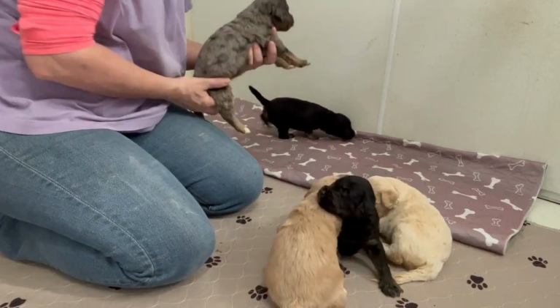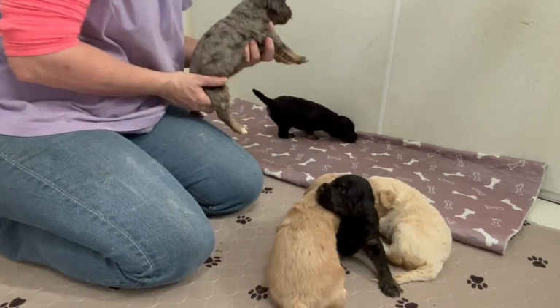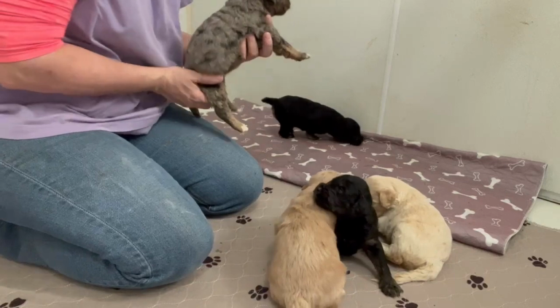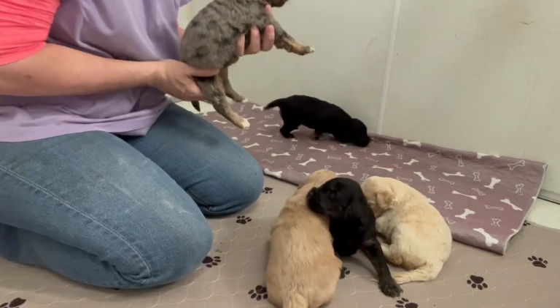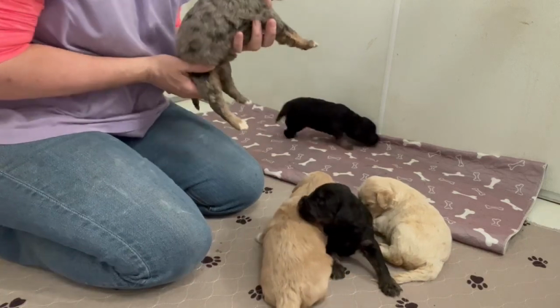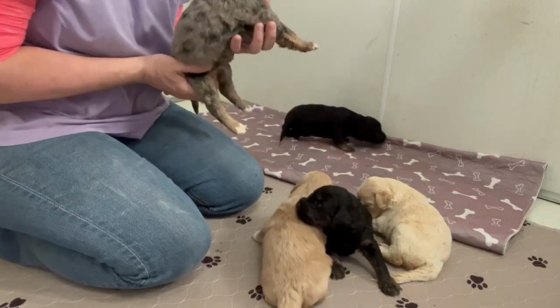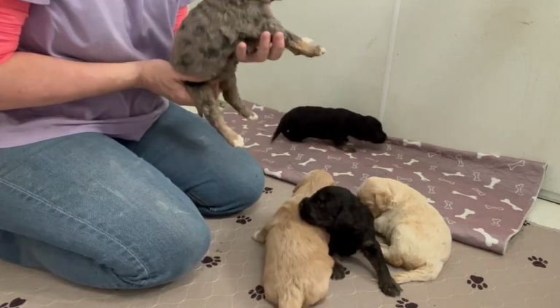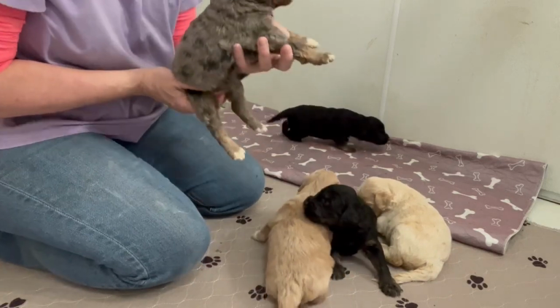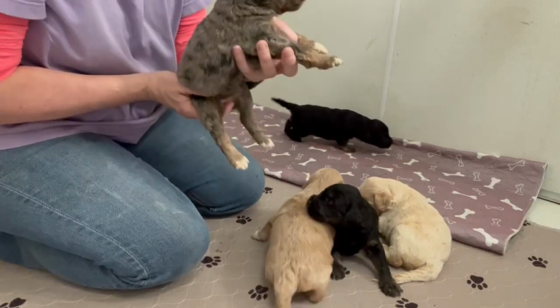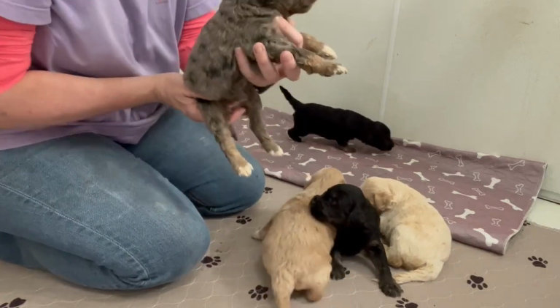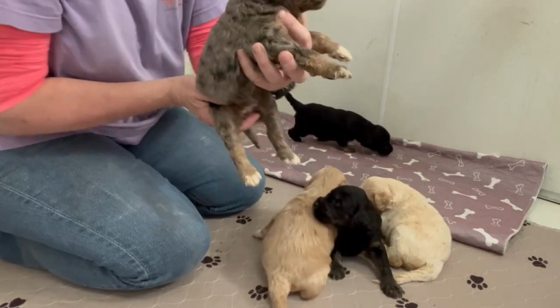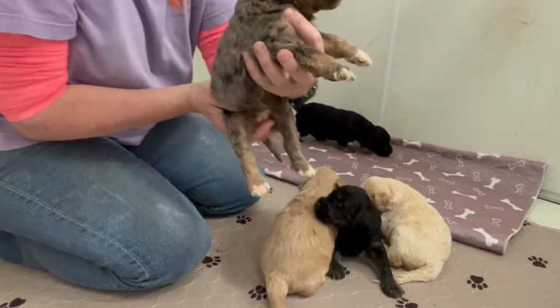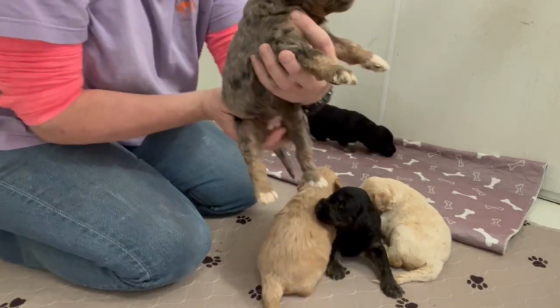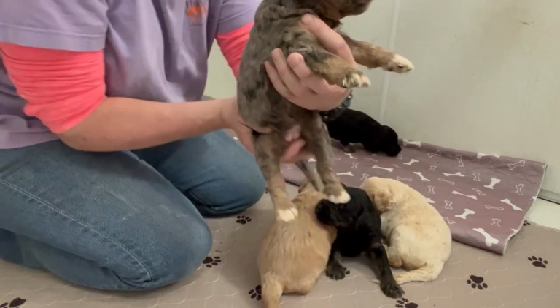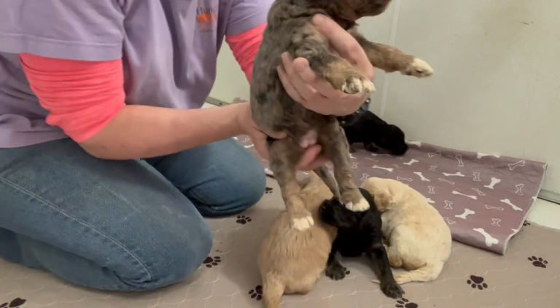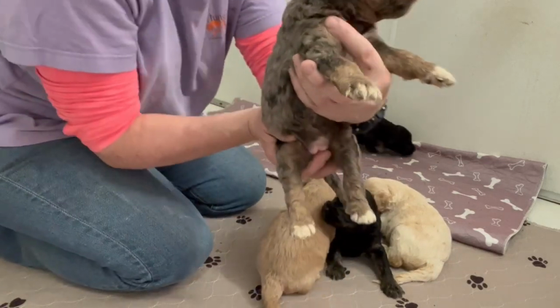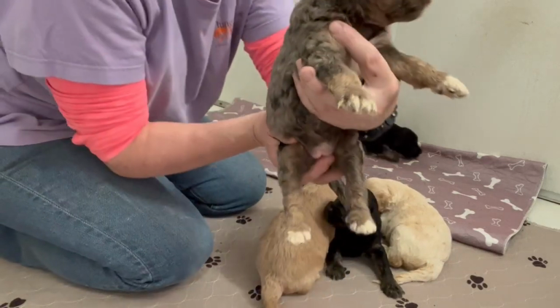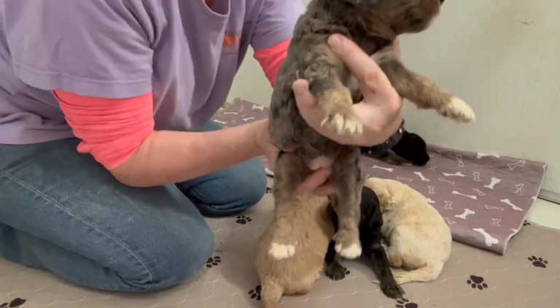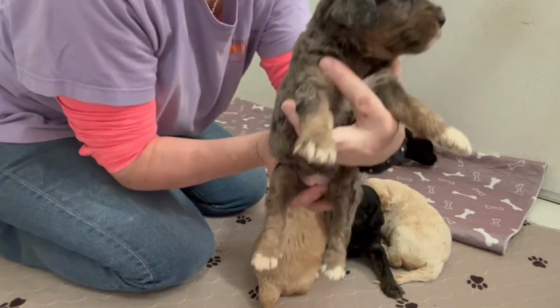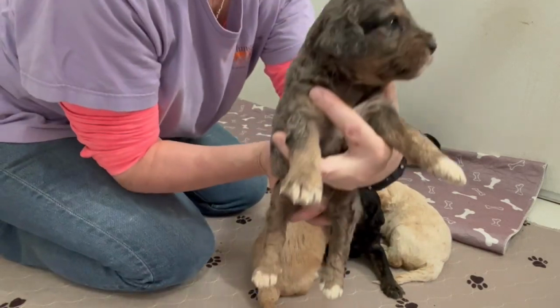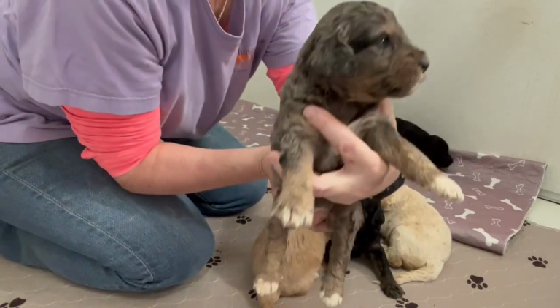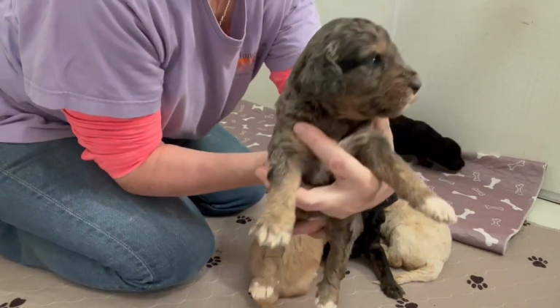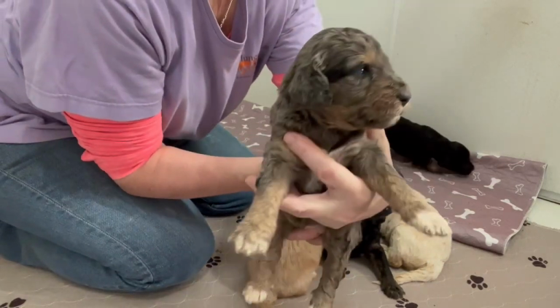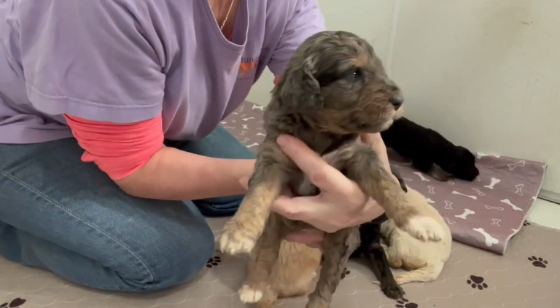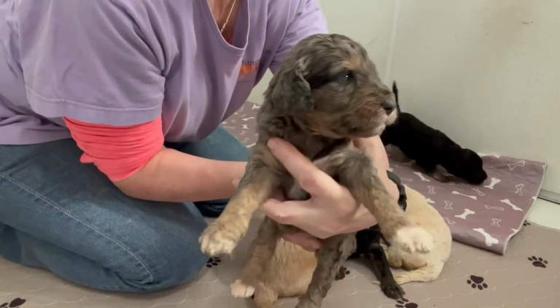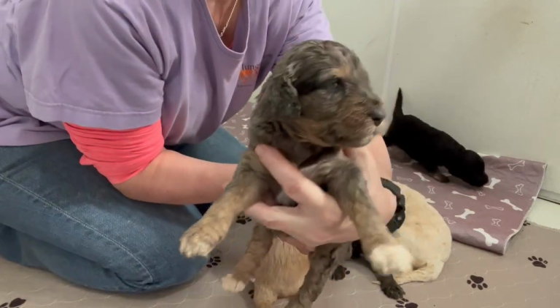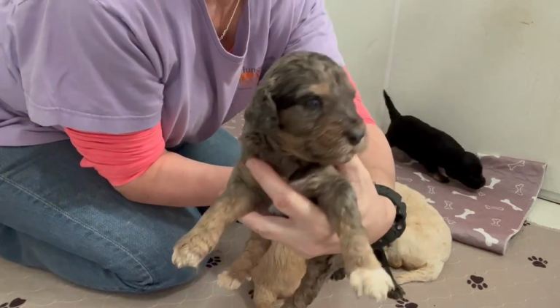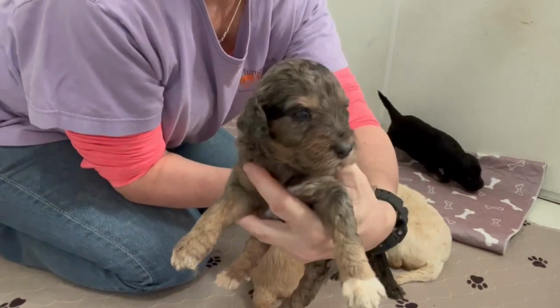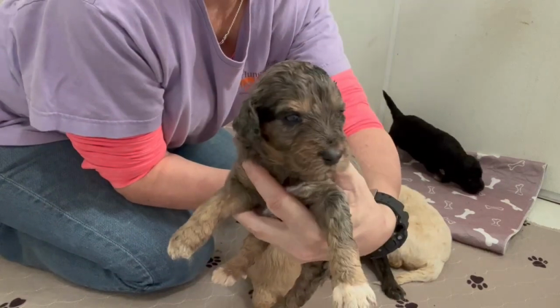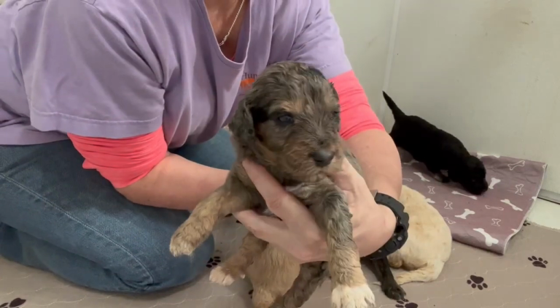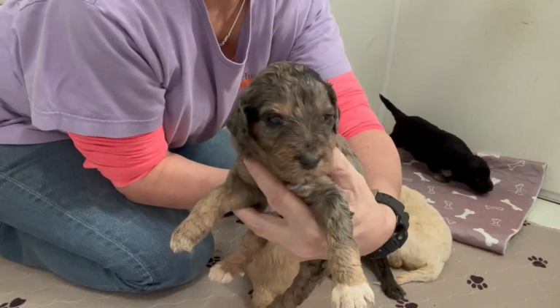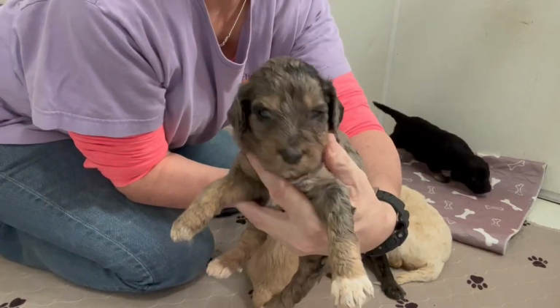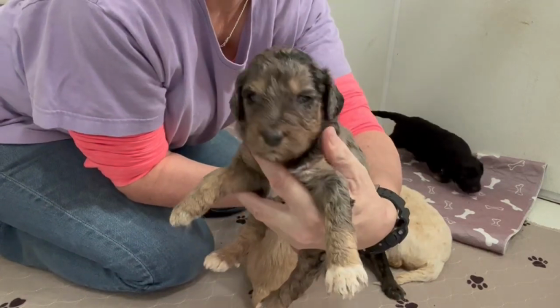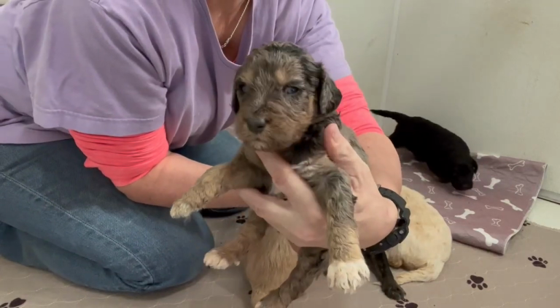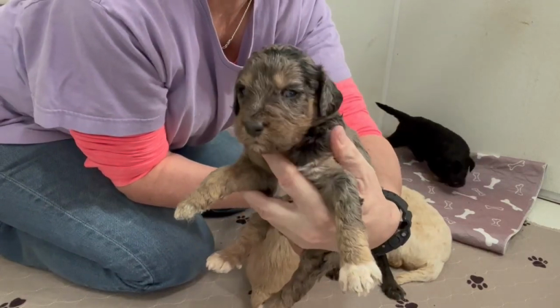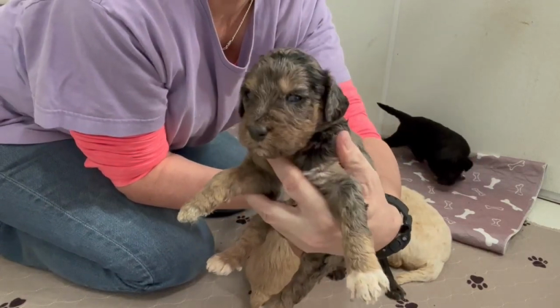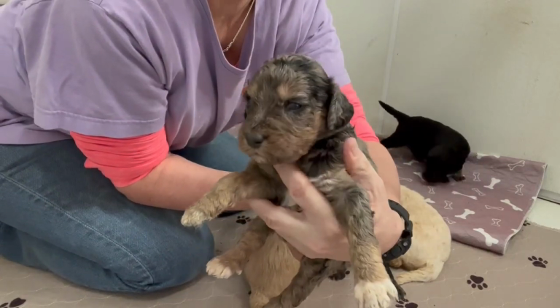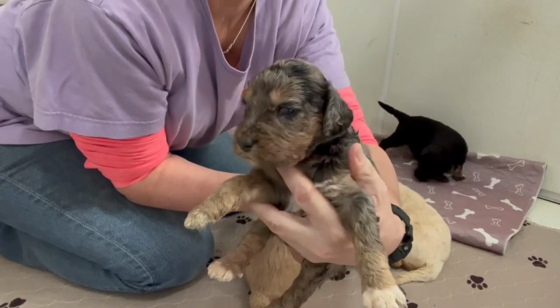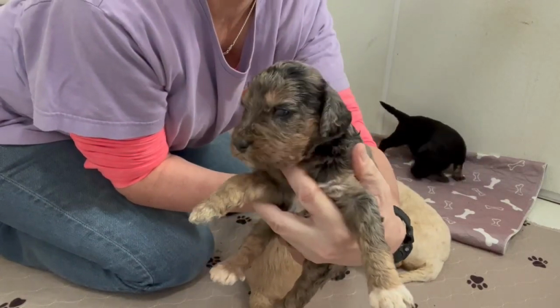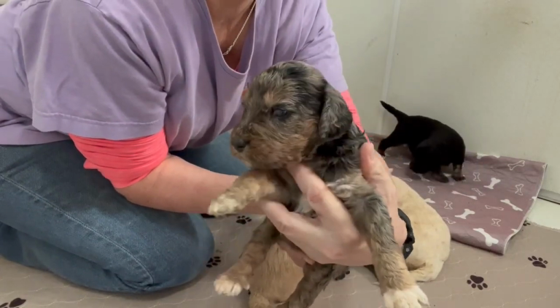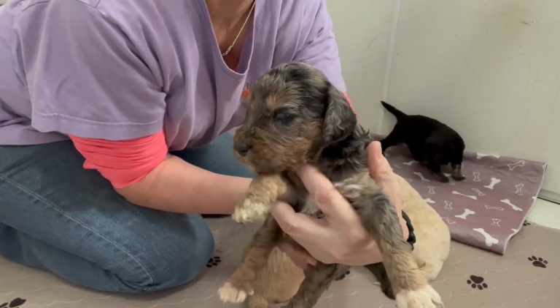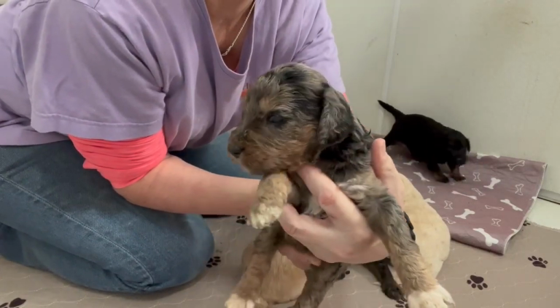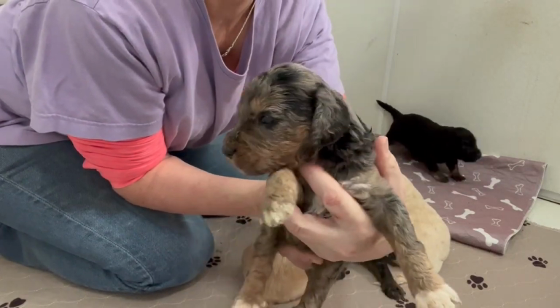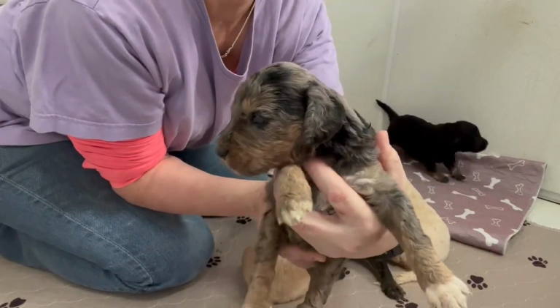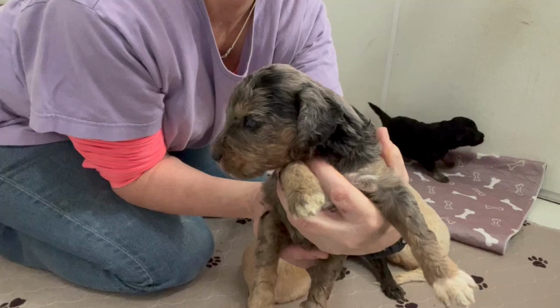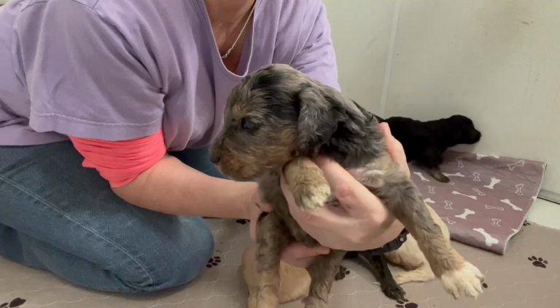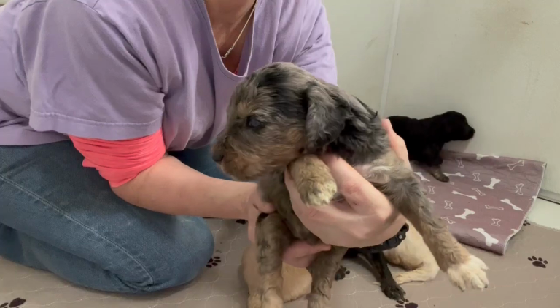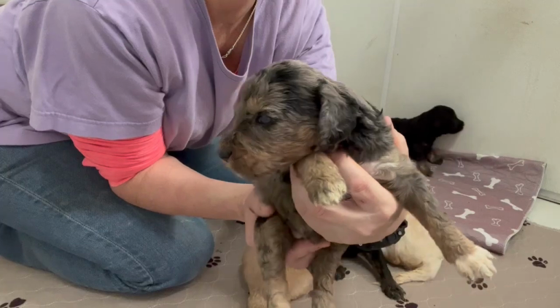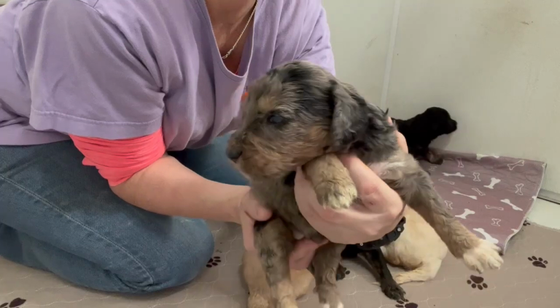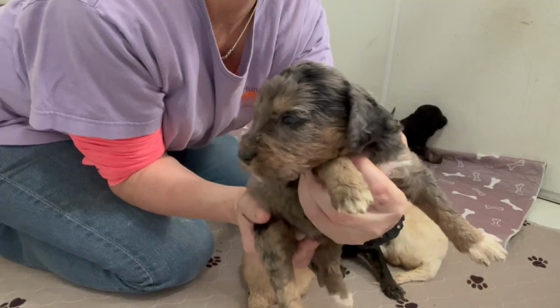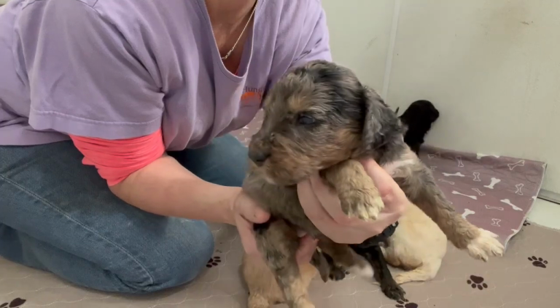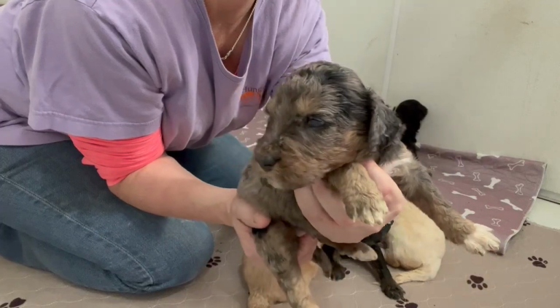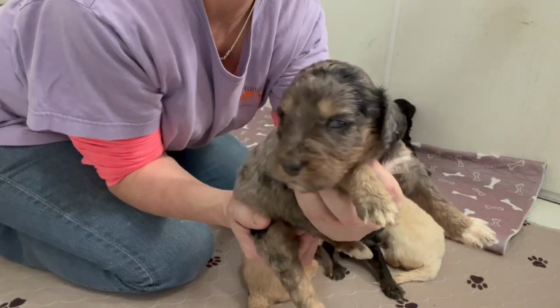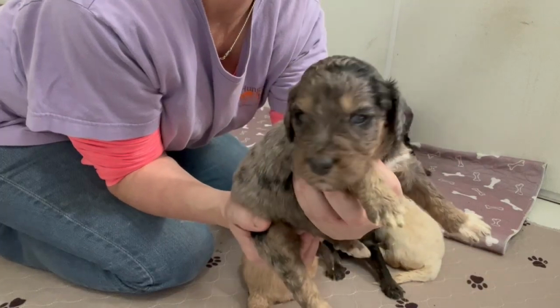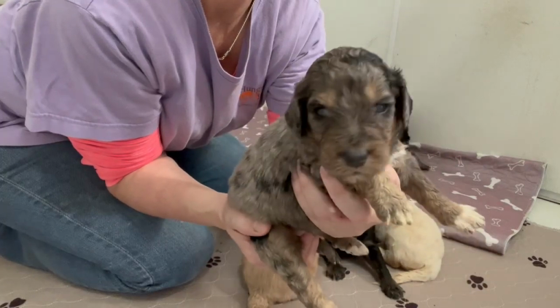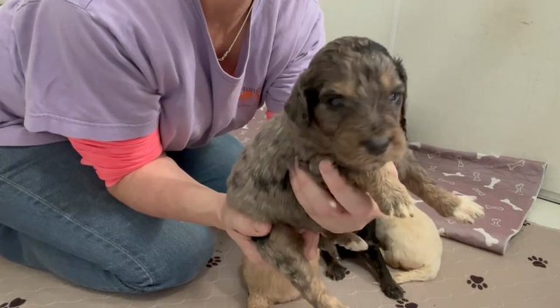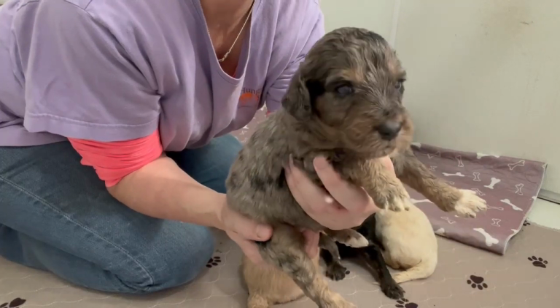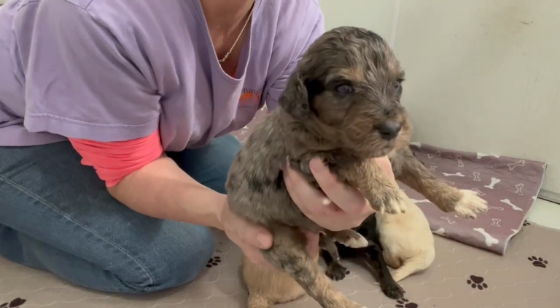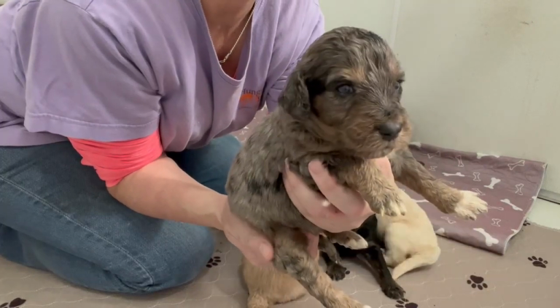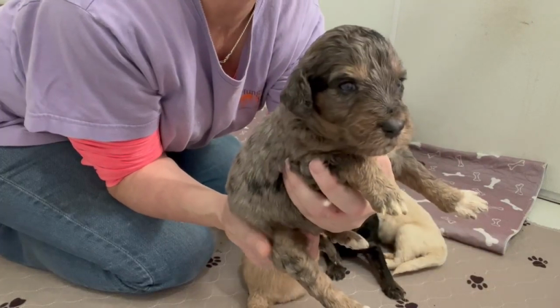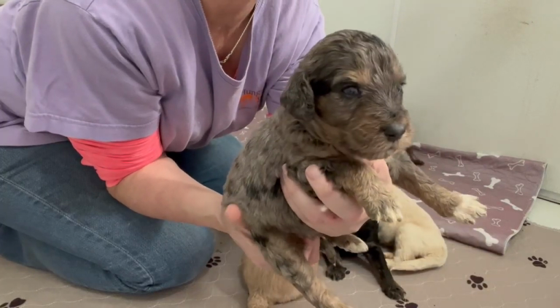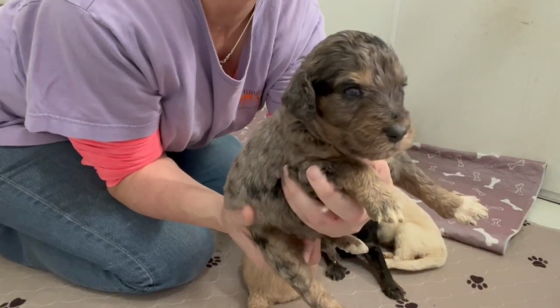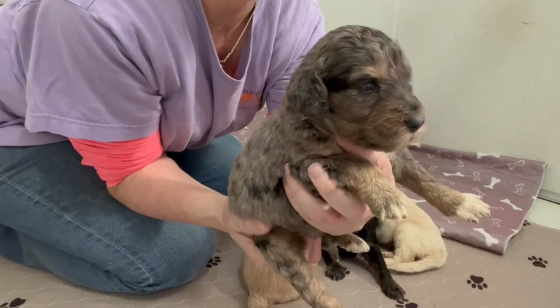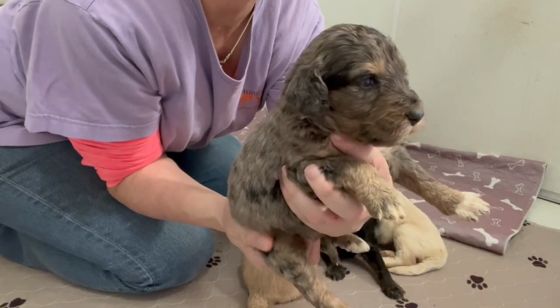Here's our little Merle girl. This is so pretty.